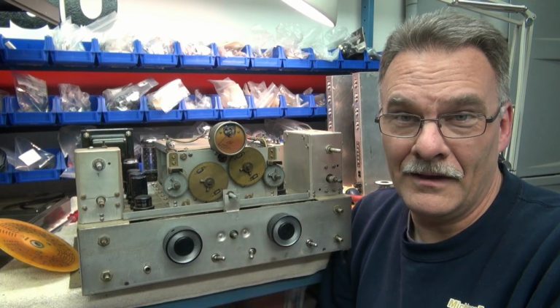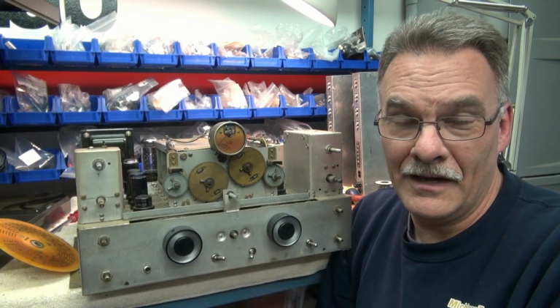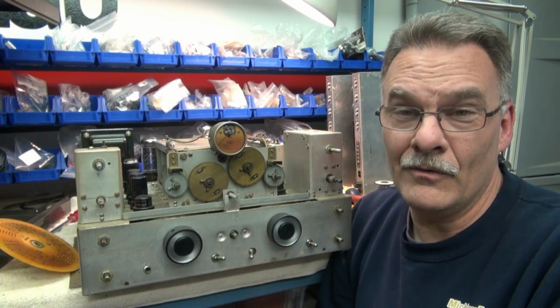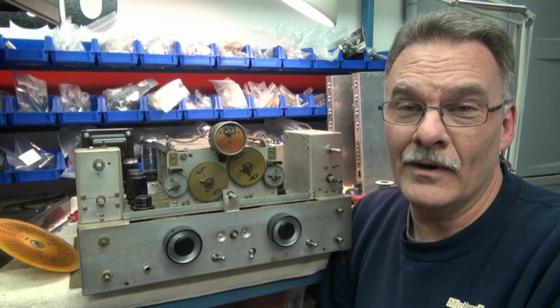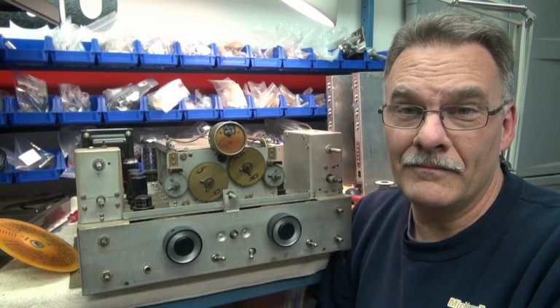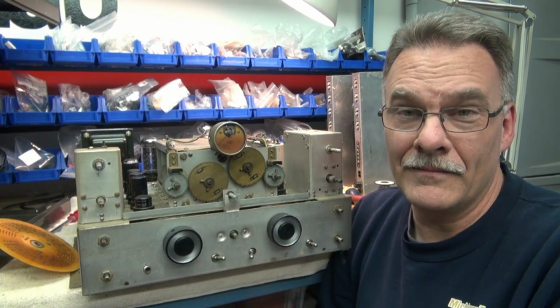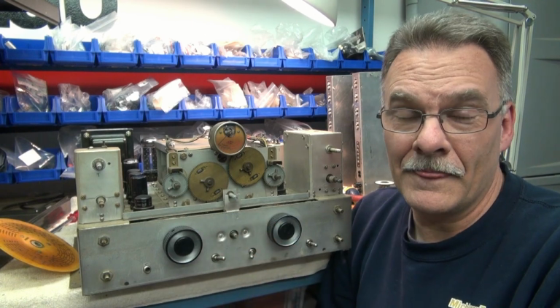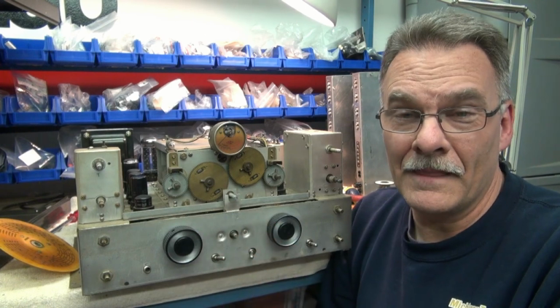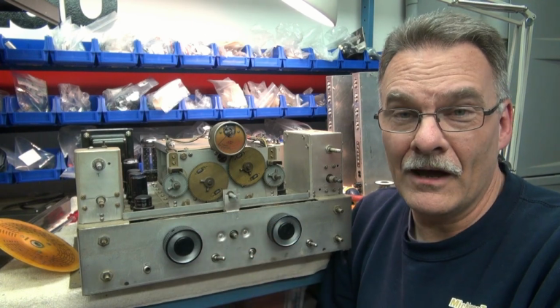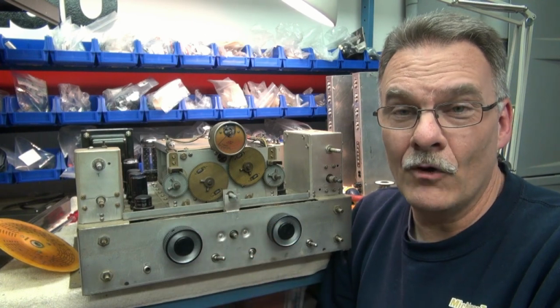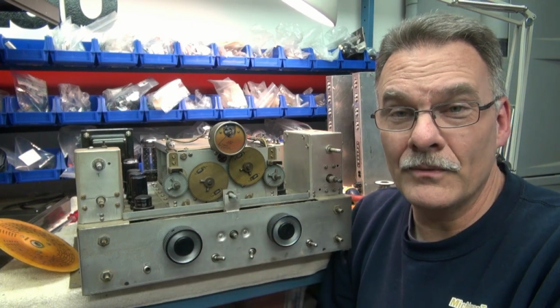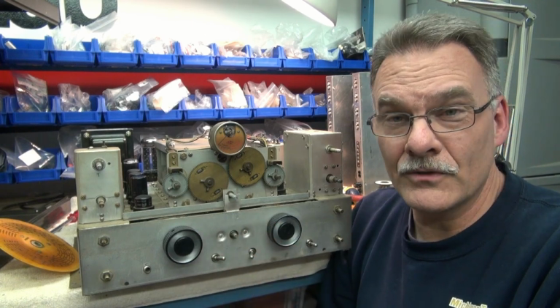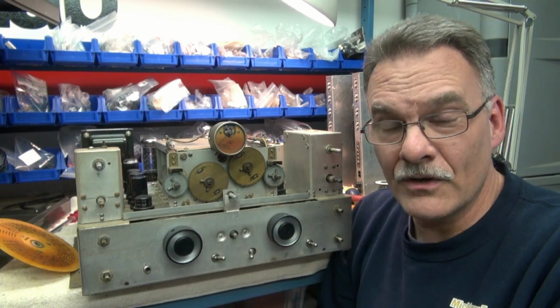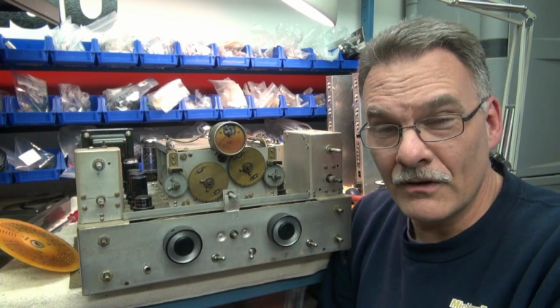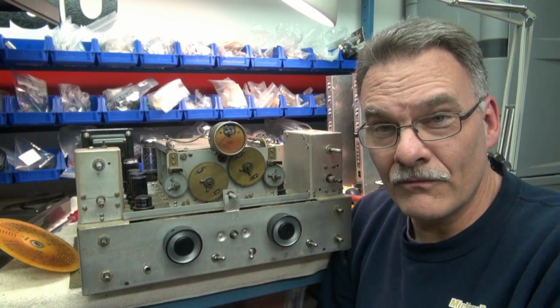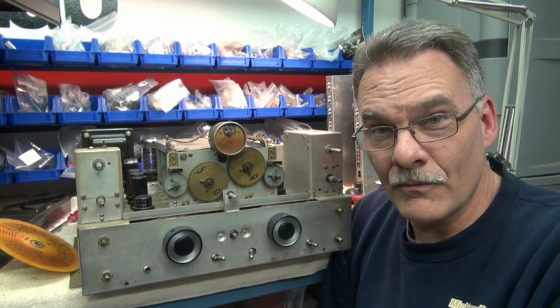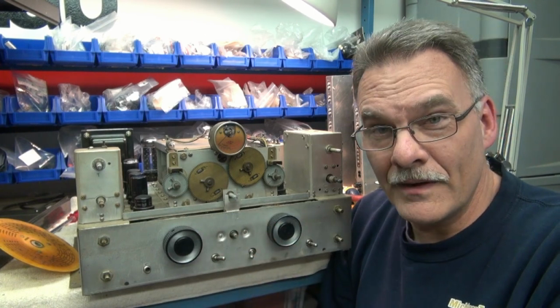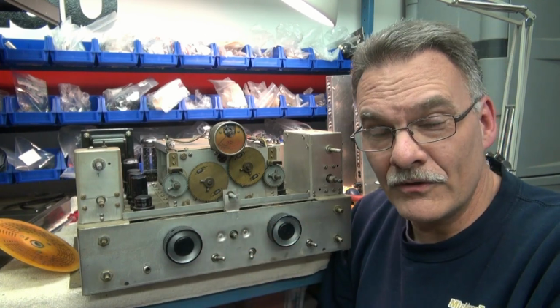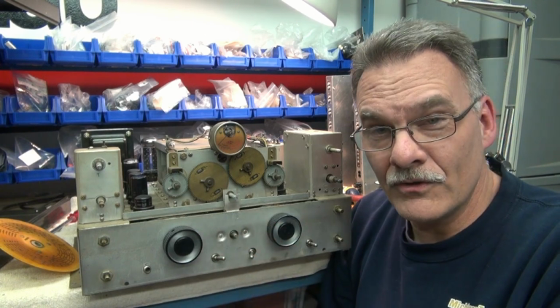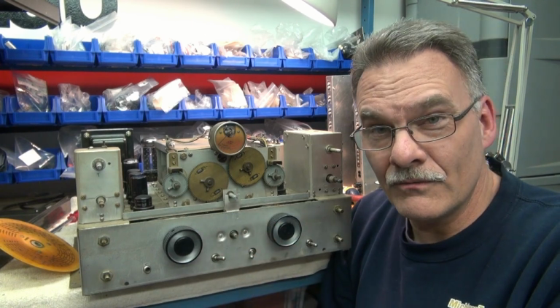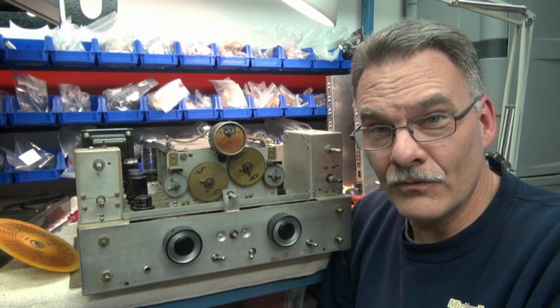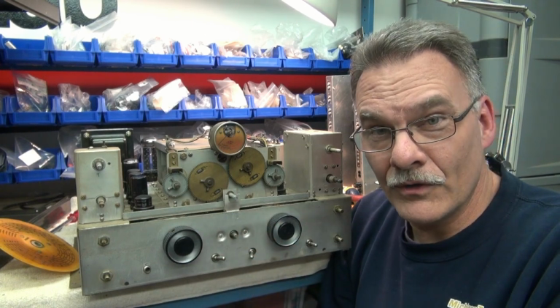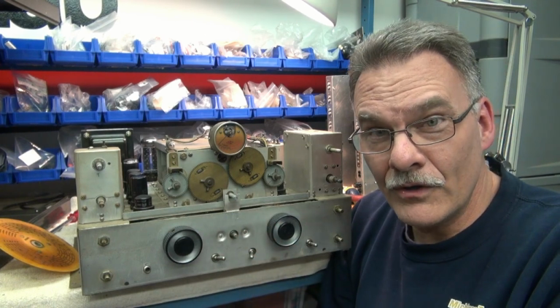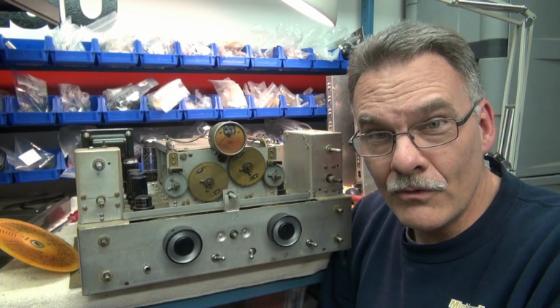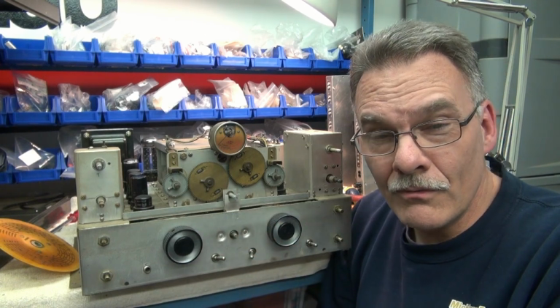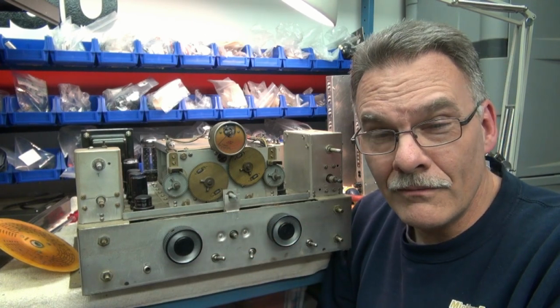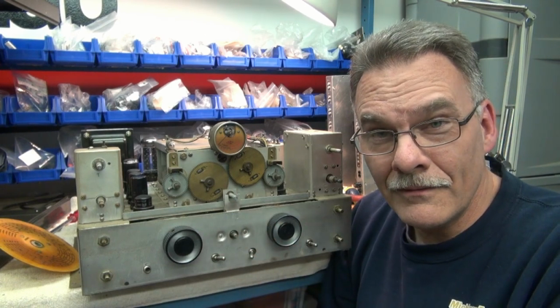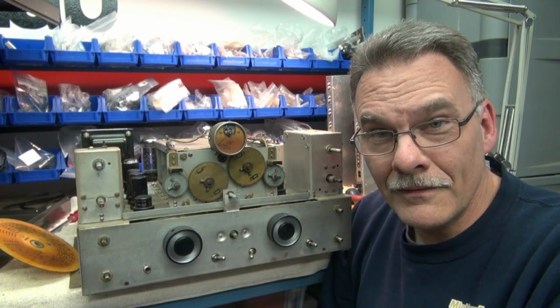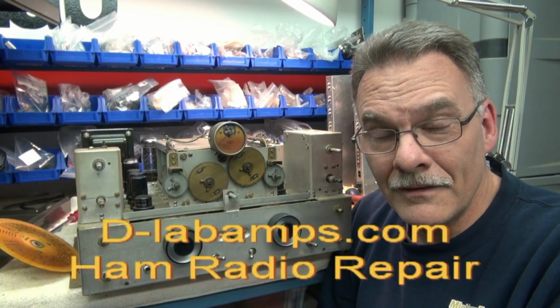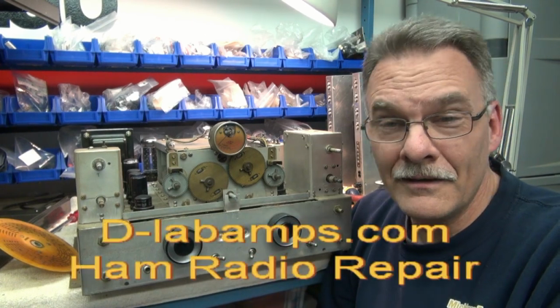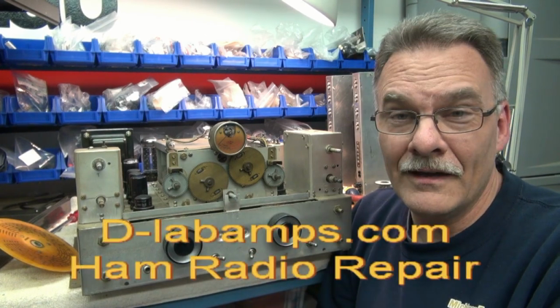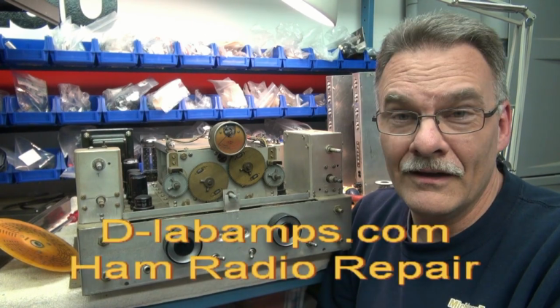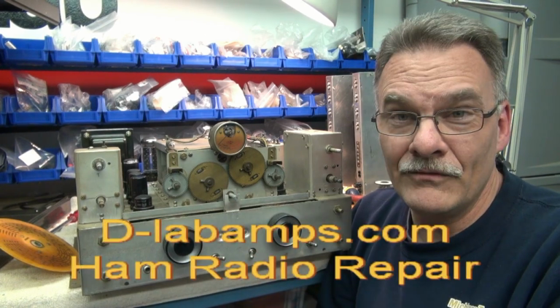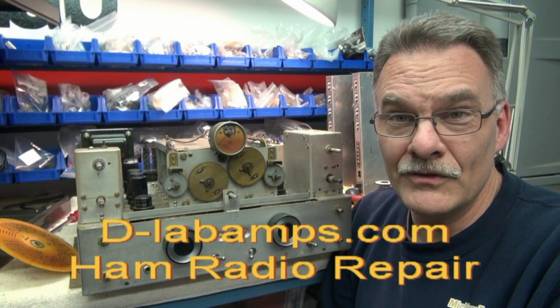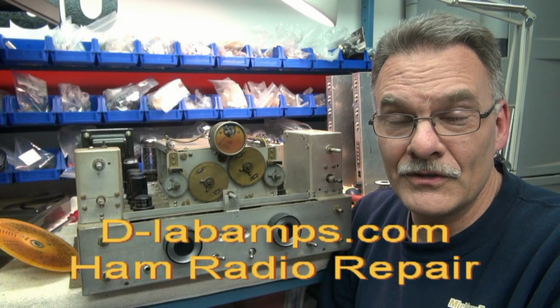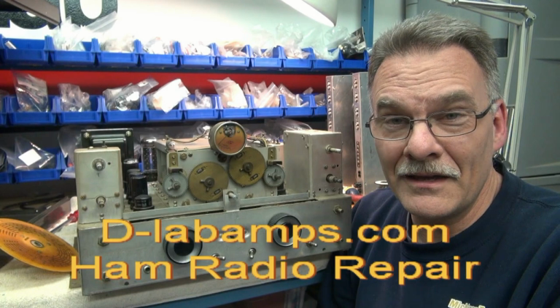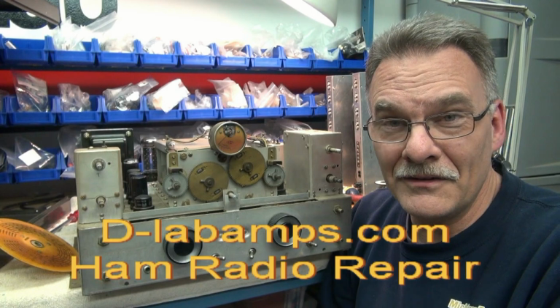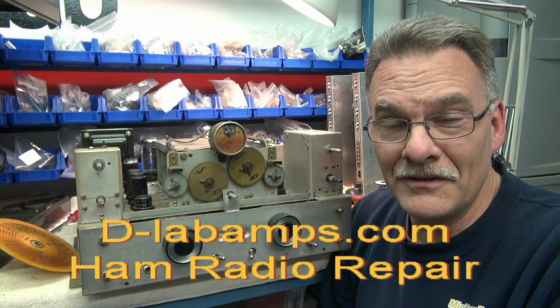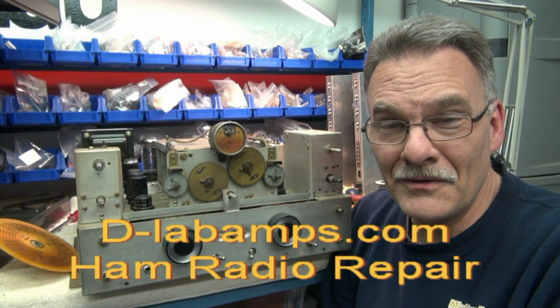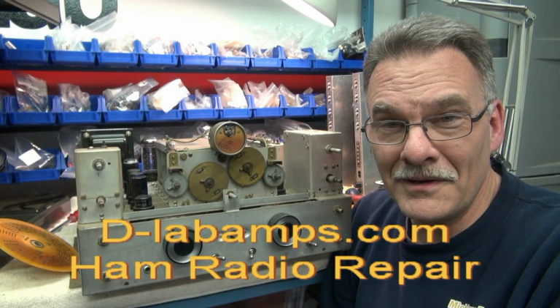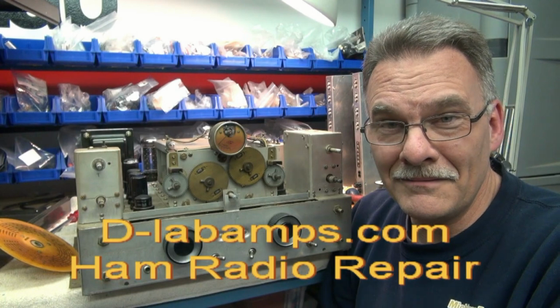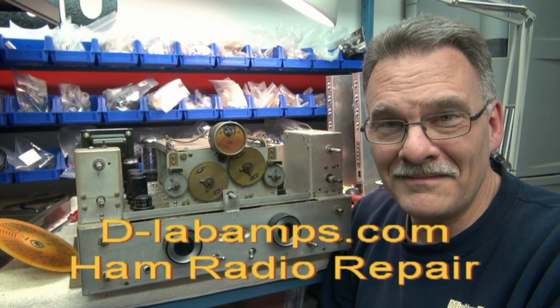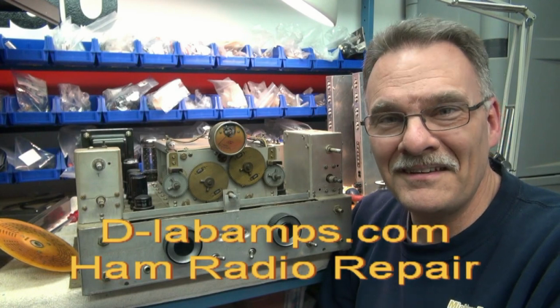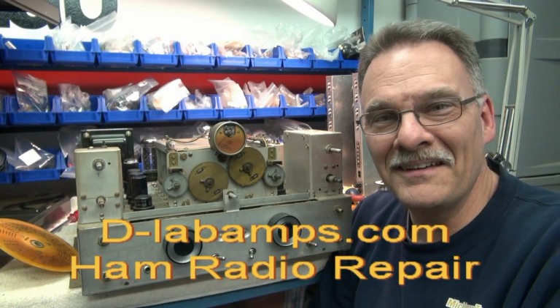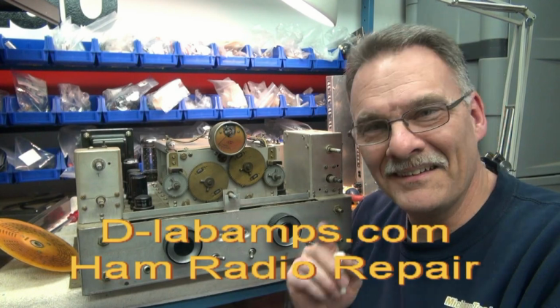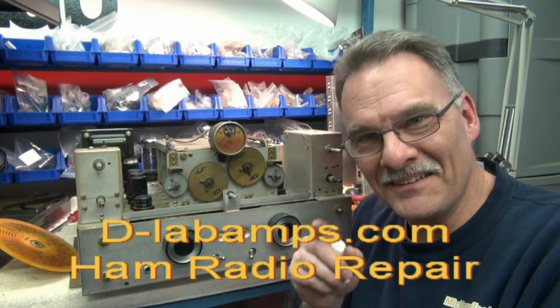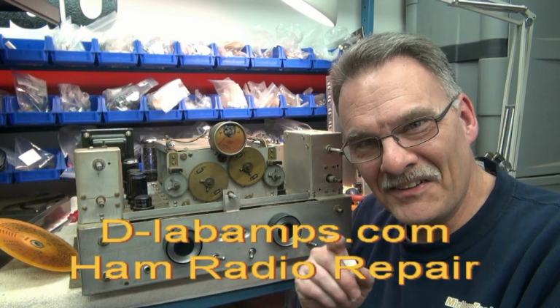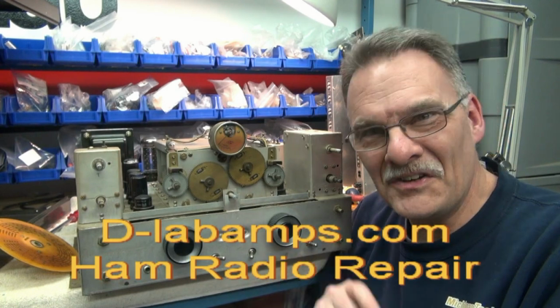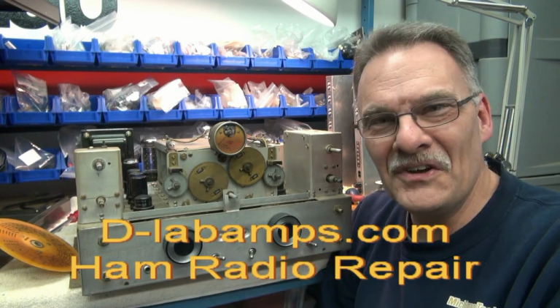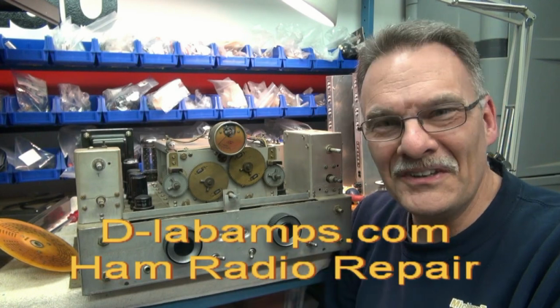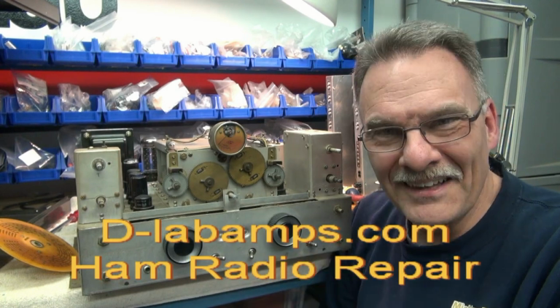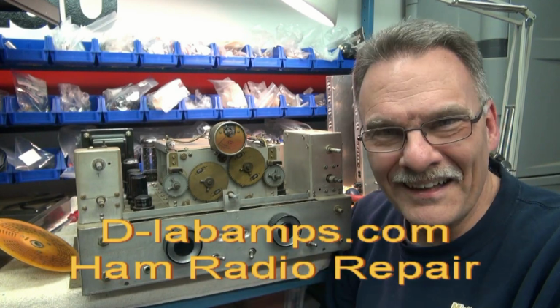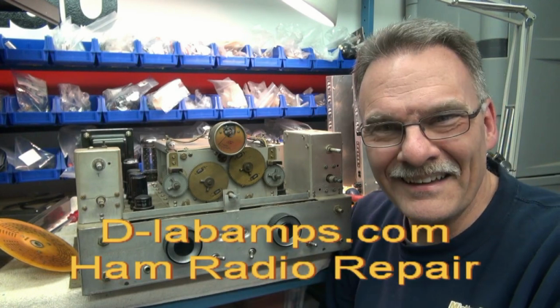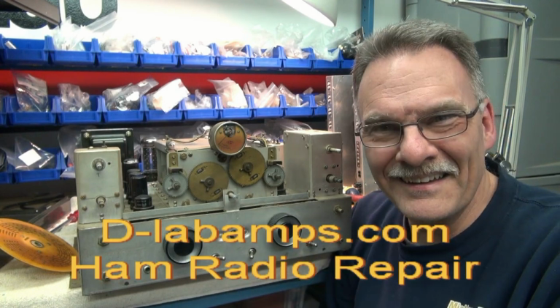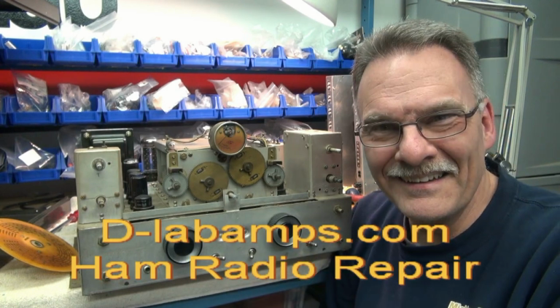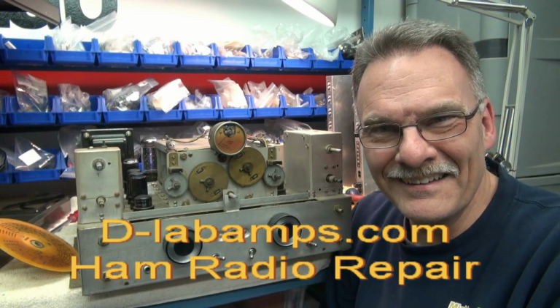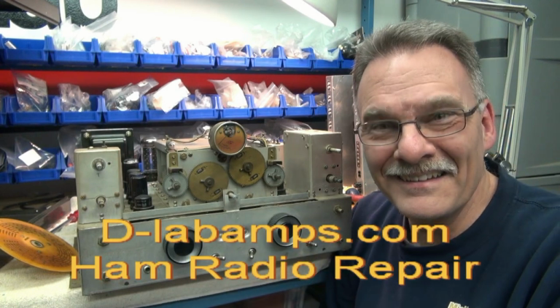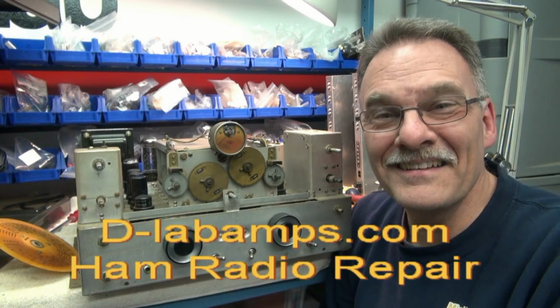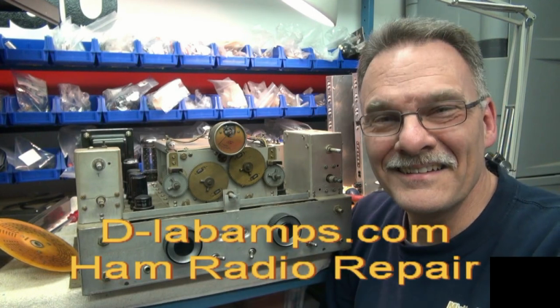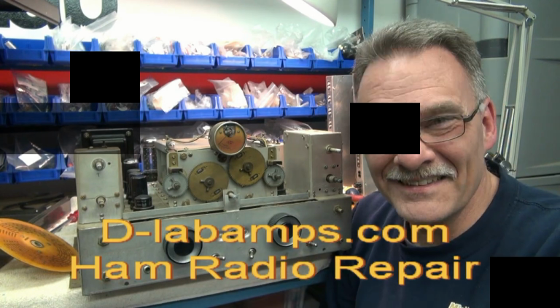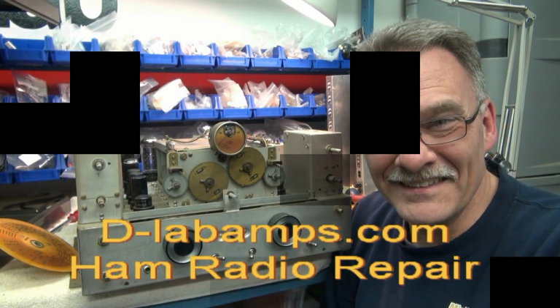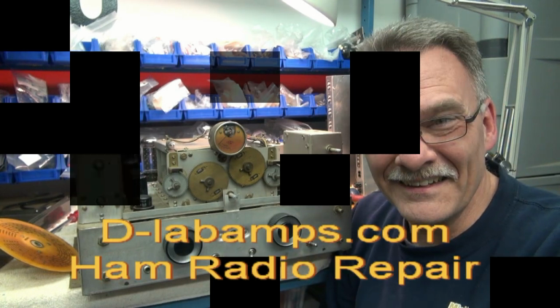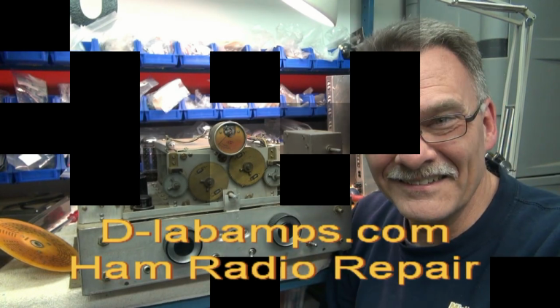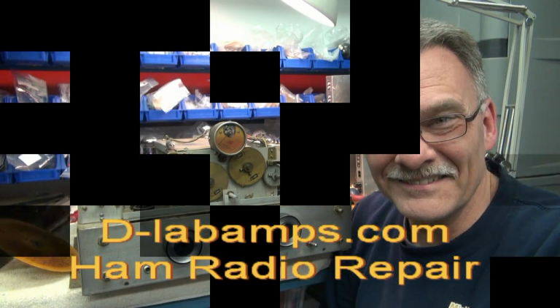Anyway, I hope it was good information for you. And if you decide to do it, good luck. See ya.